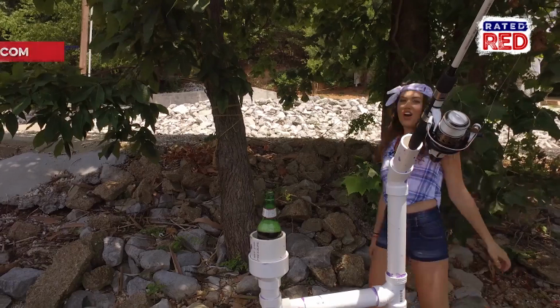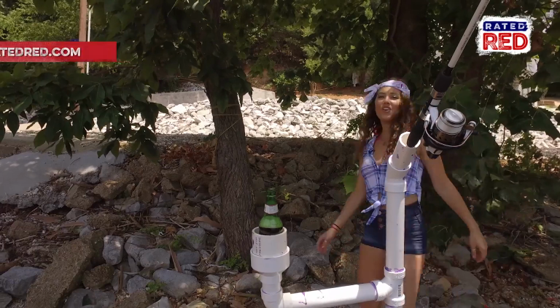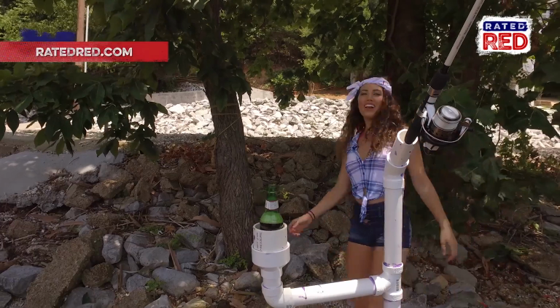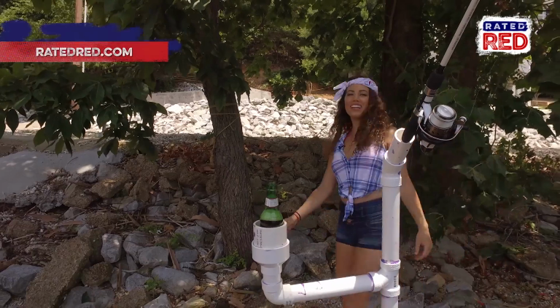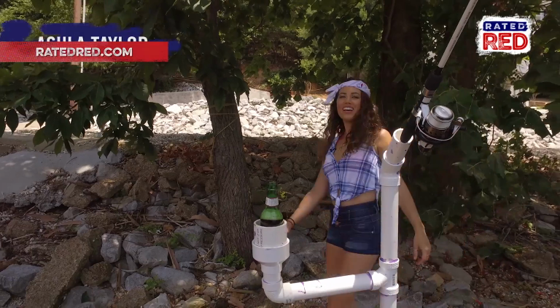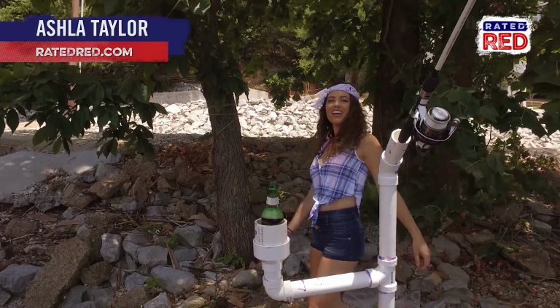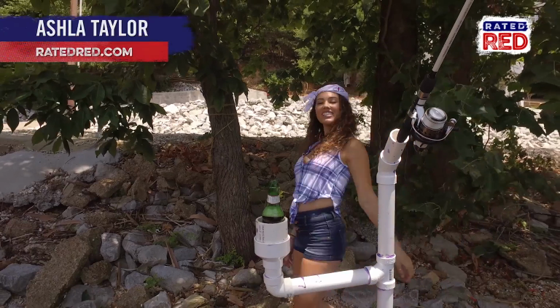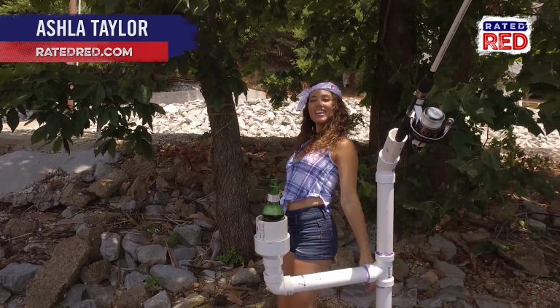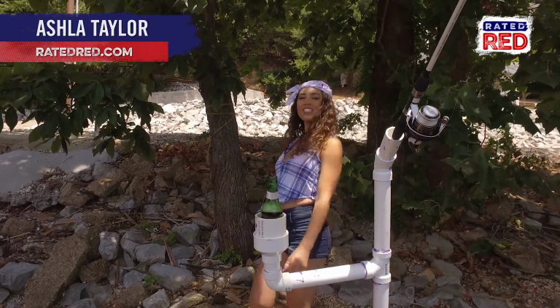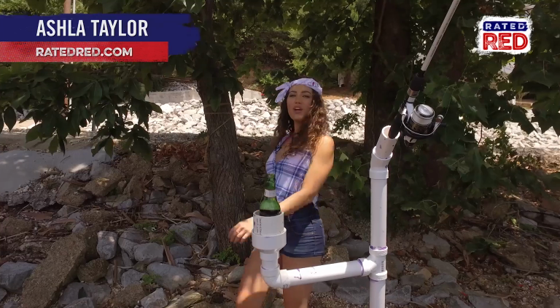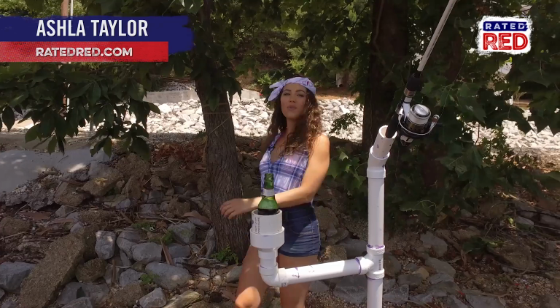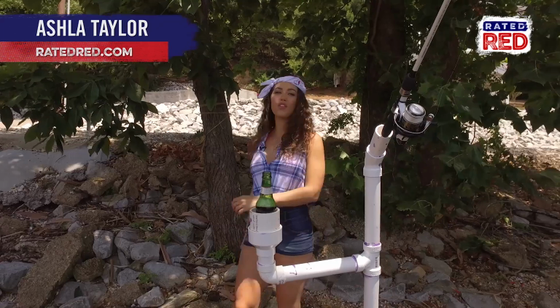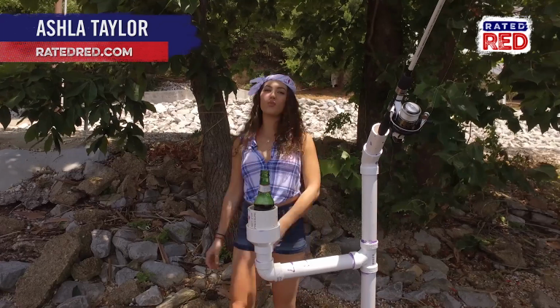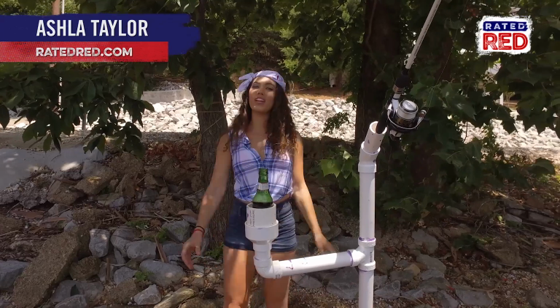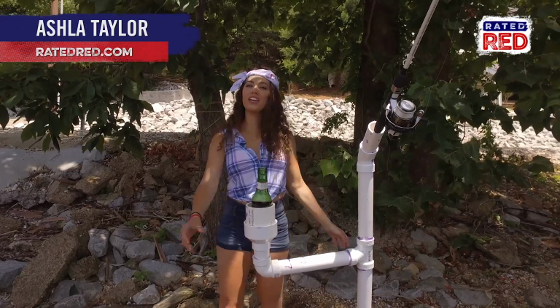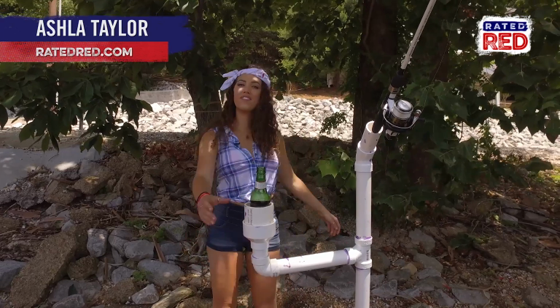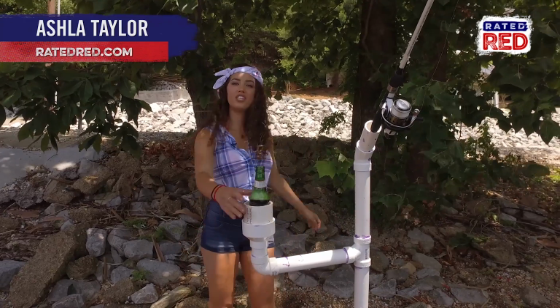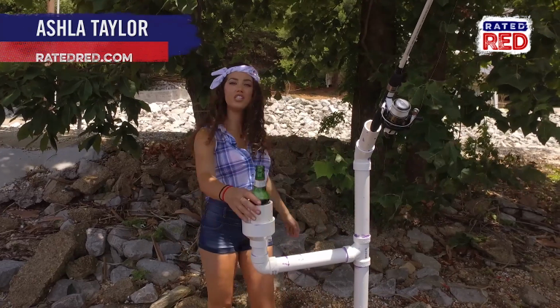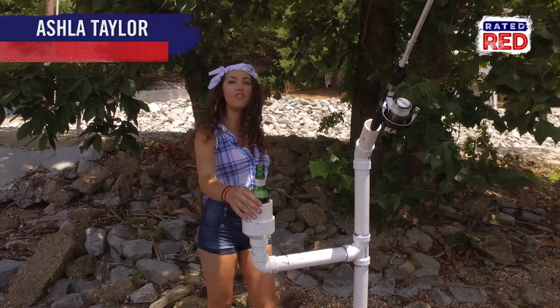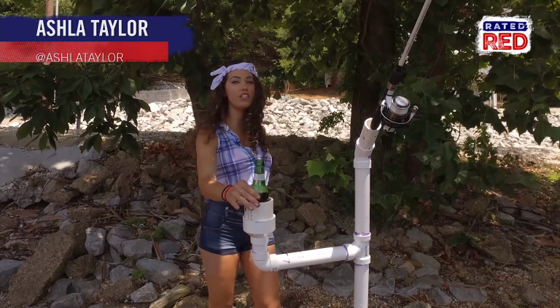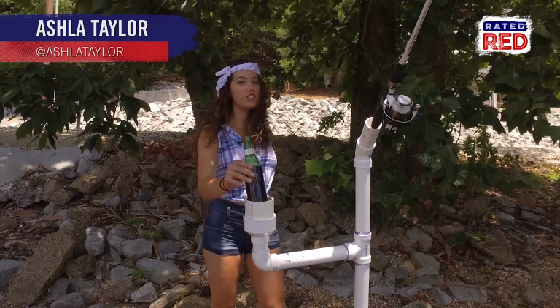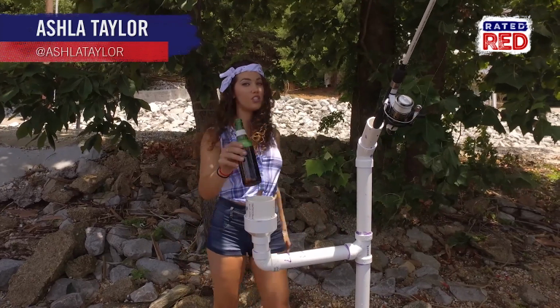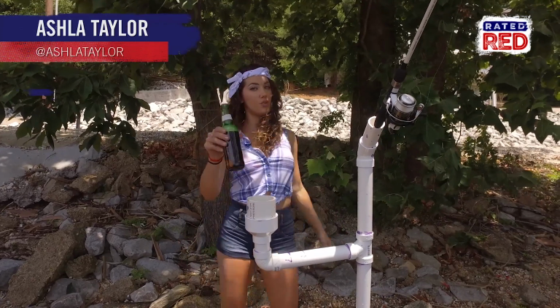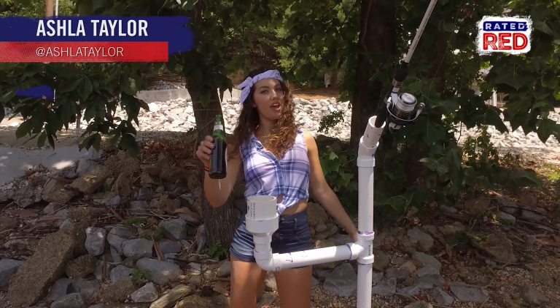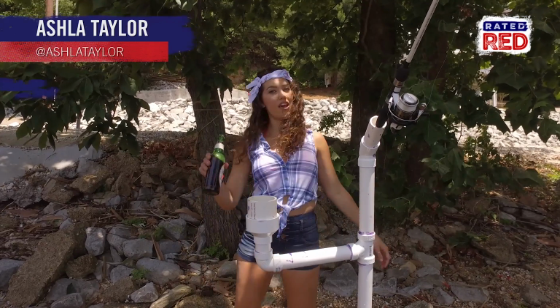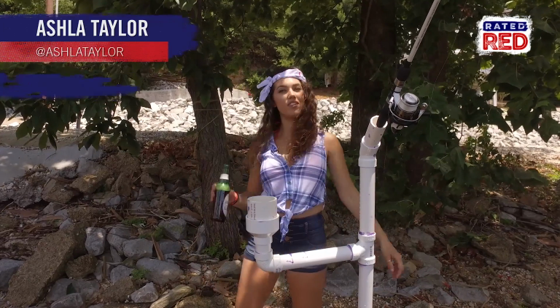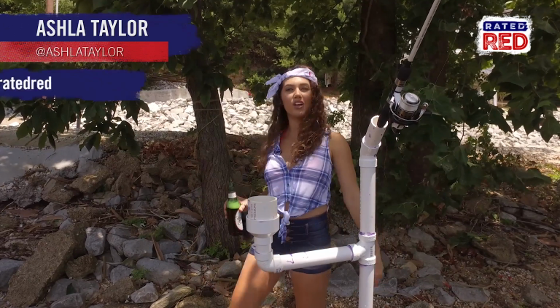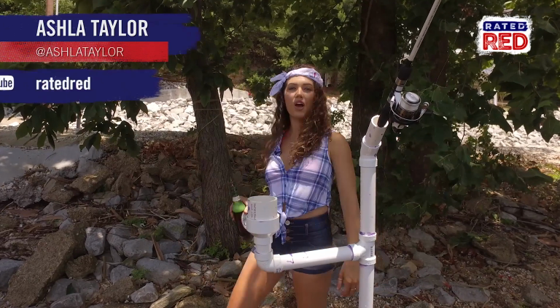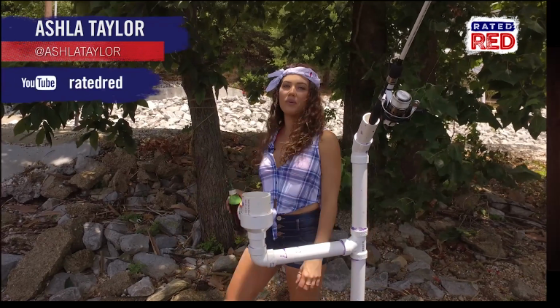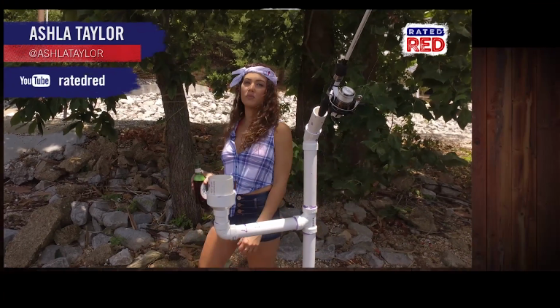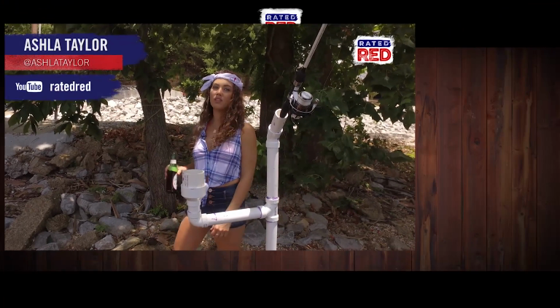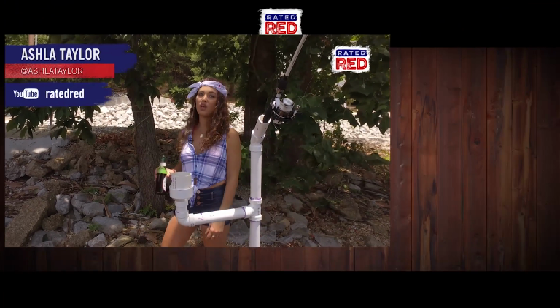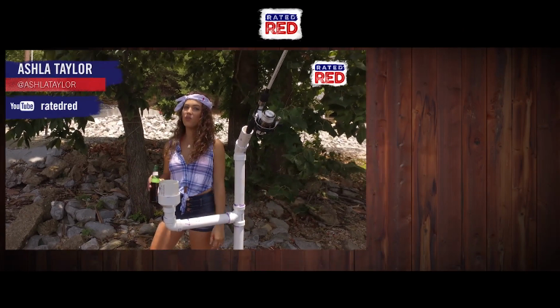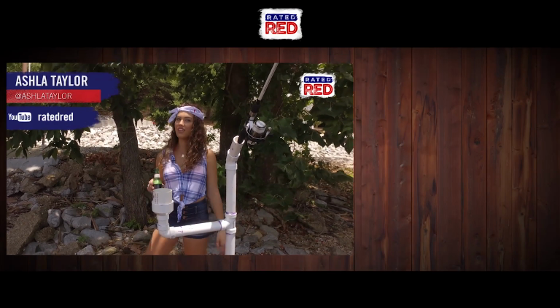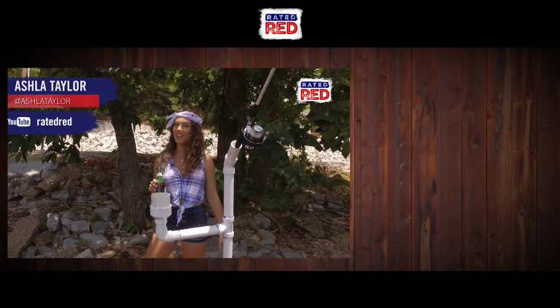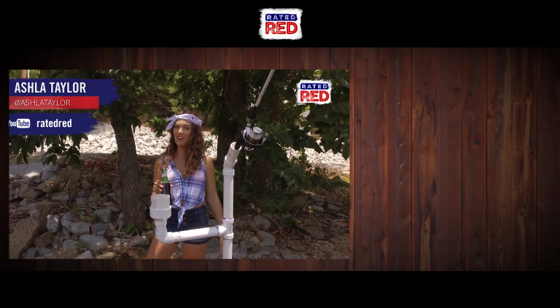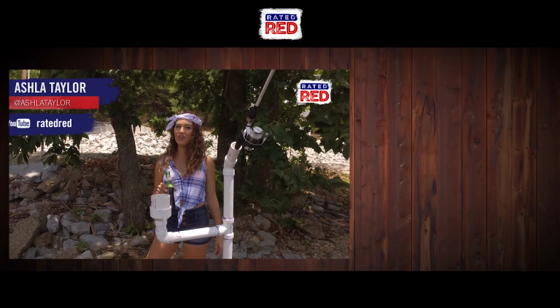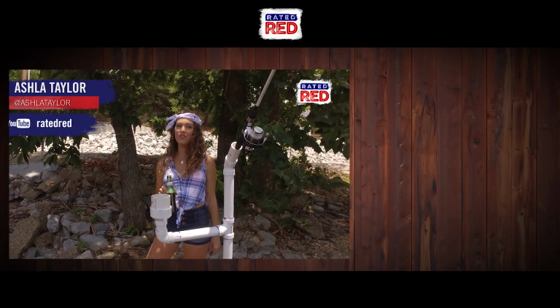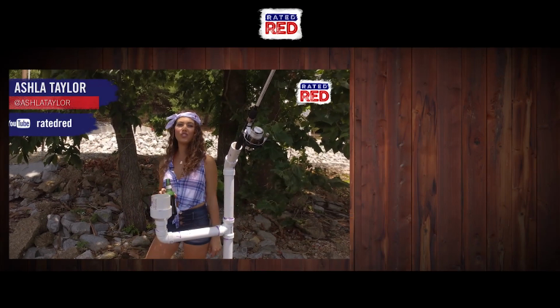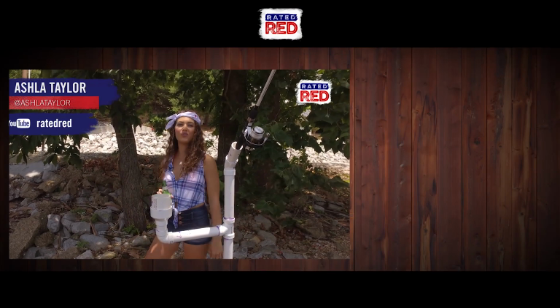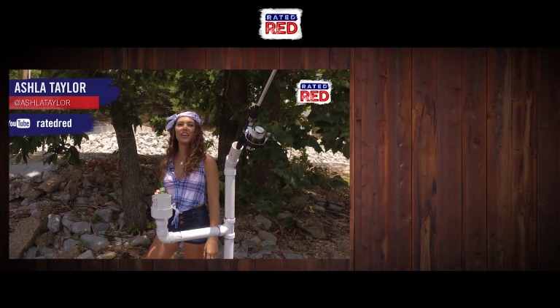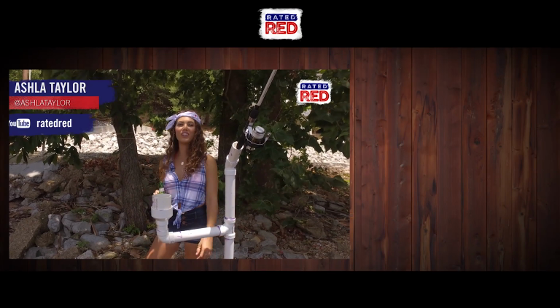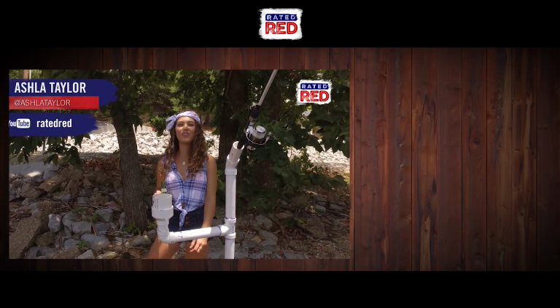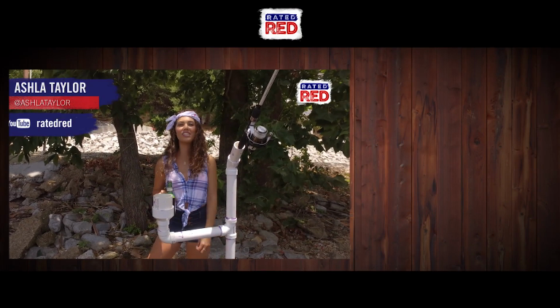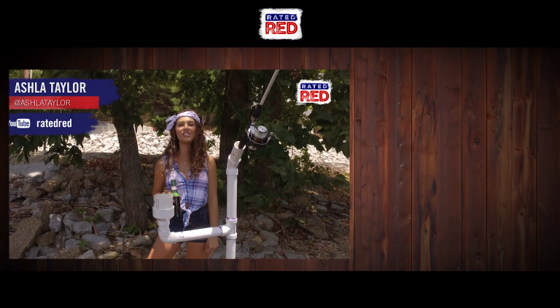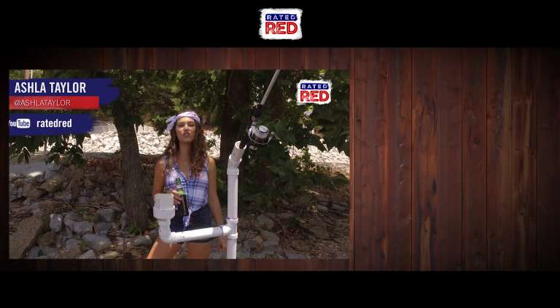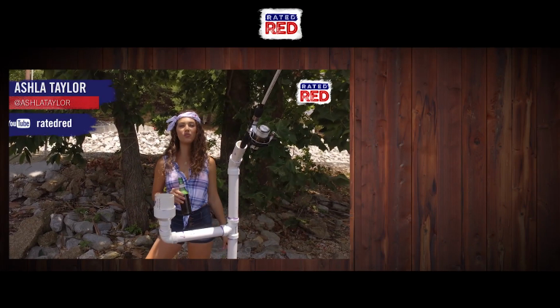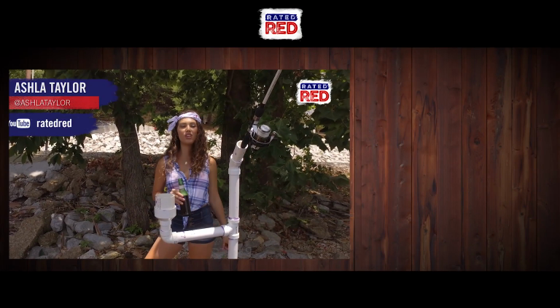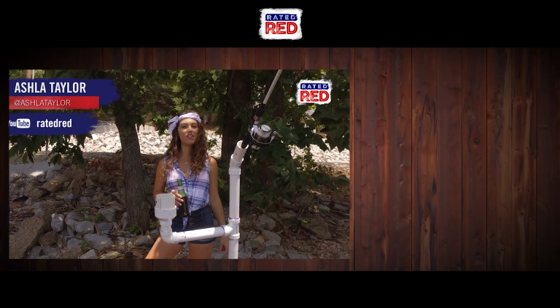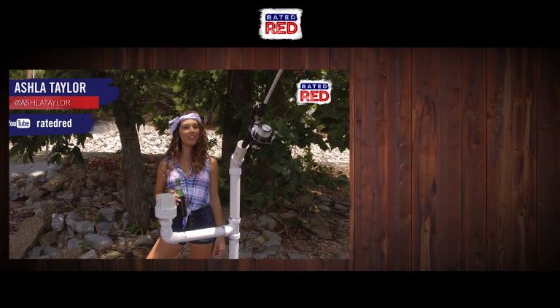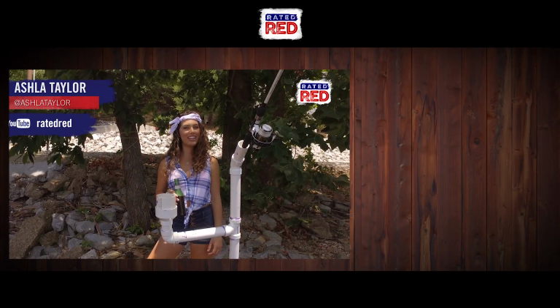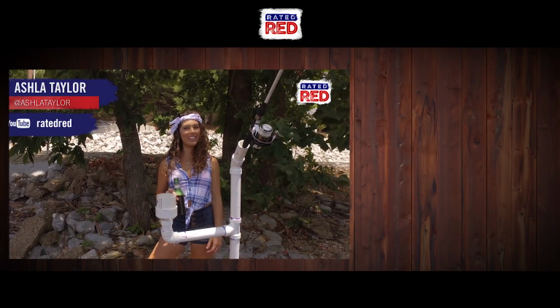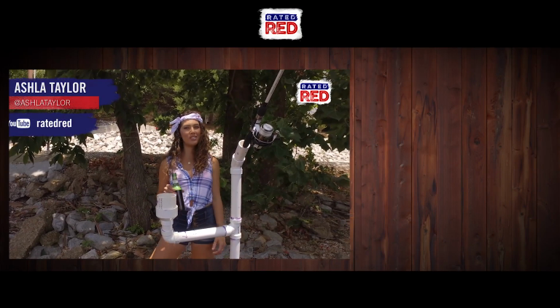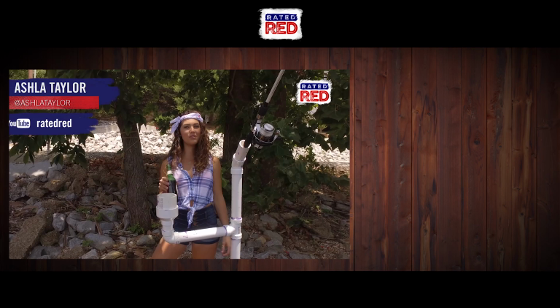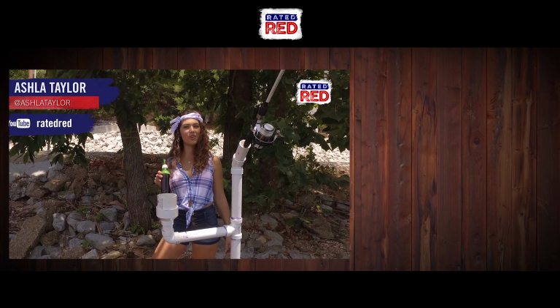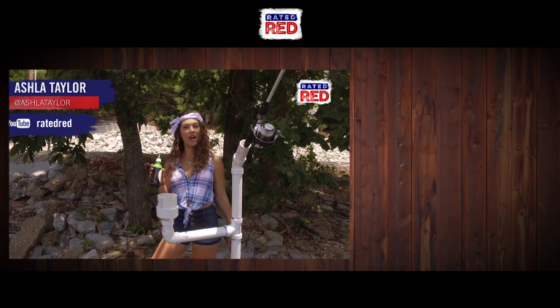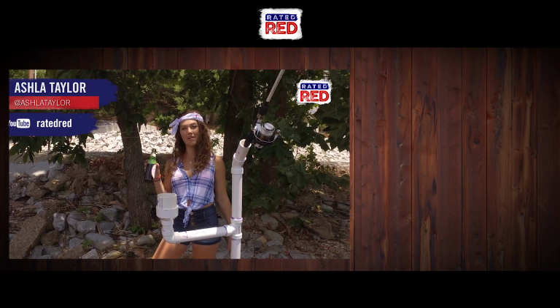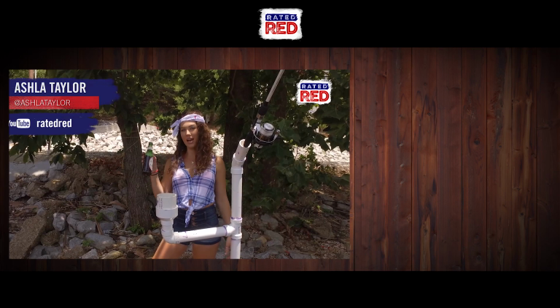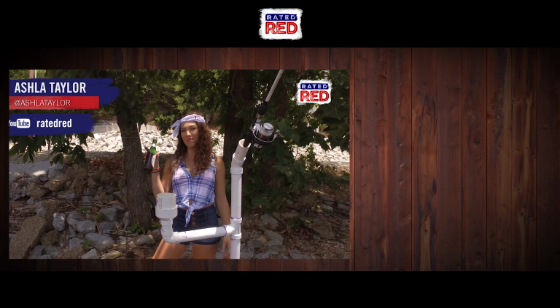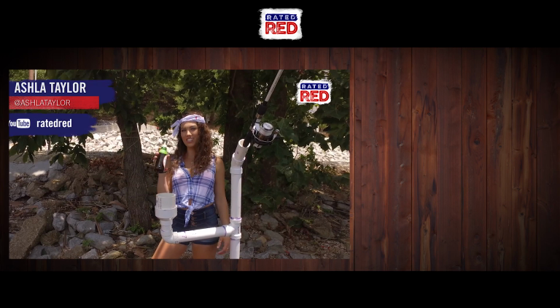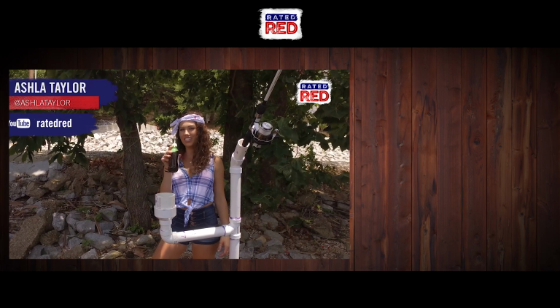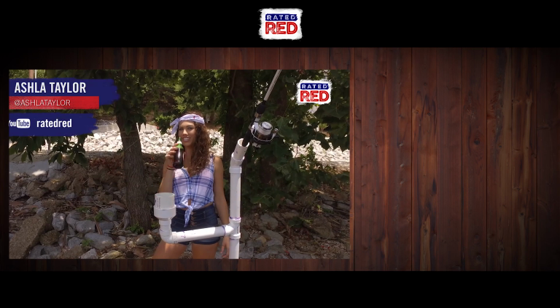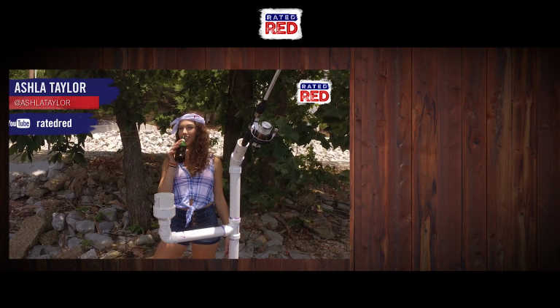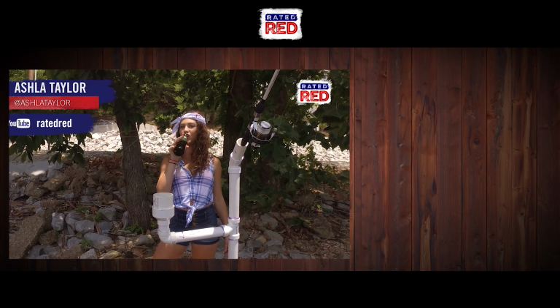Alright guys, let us know what other redneck fishing inventions you have in the comments below. And then head on over to Rated Red's YouTube channel and hit subscribe. I'm Ashla Taylor.